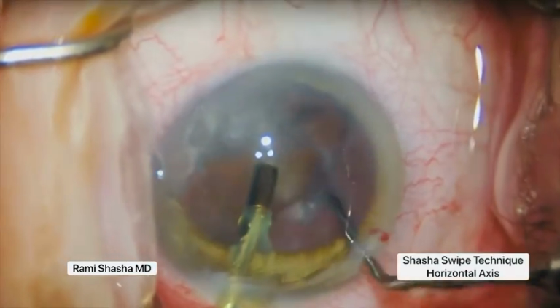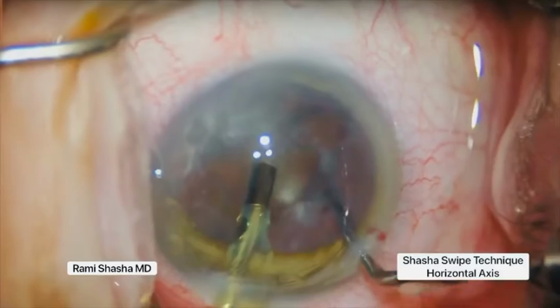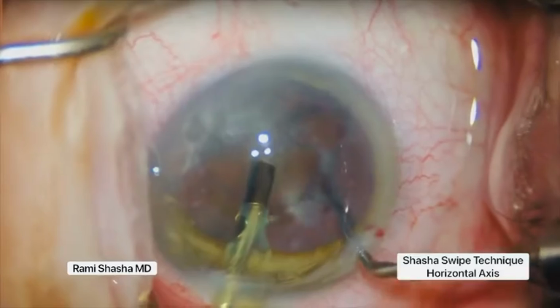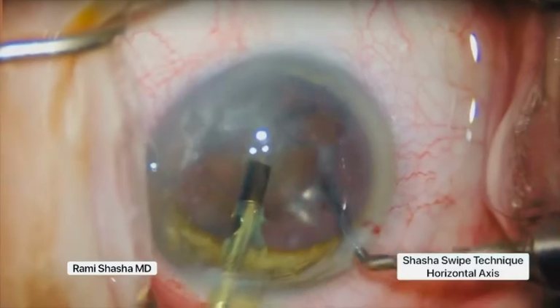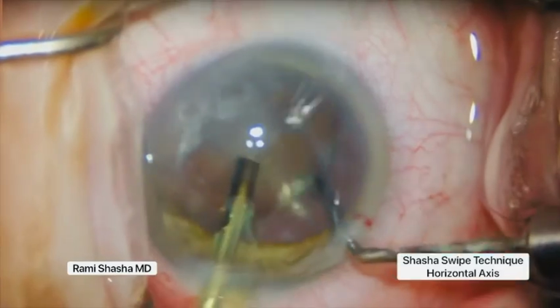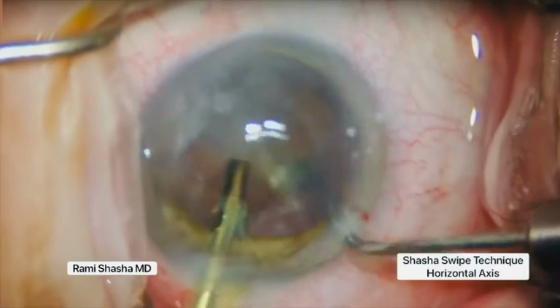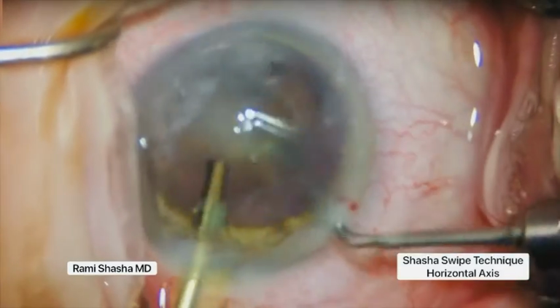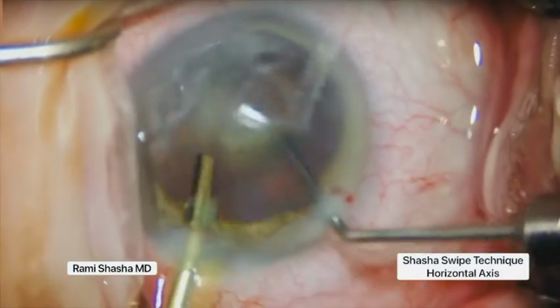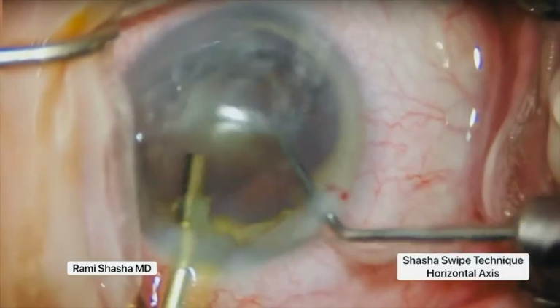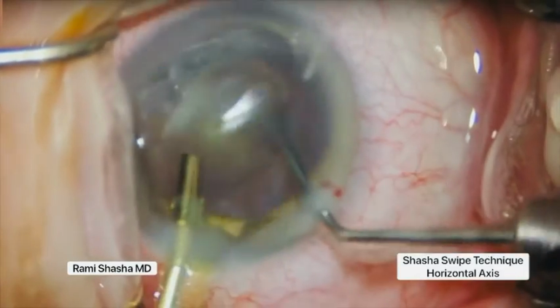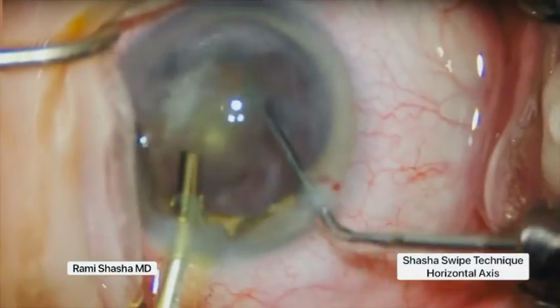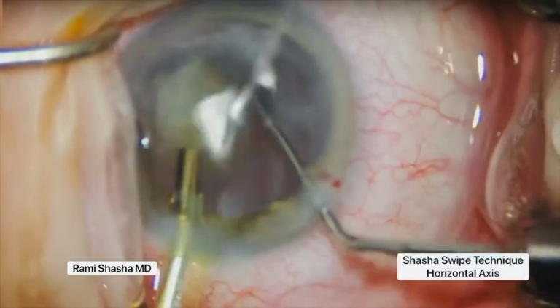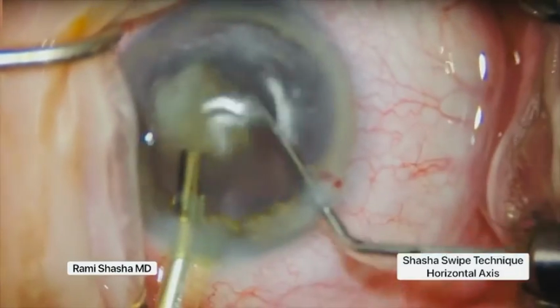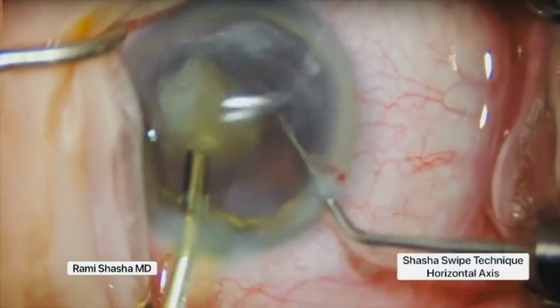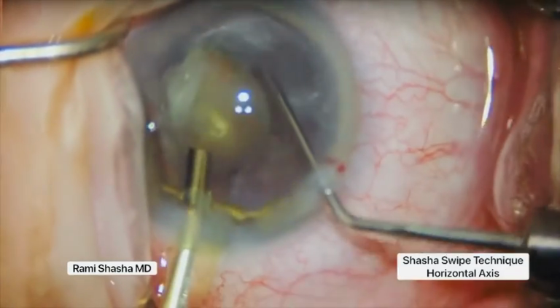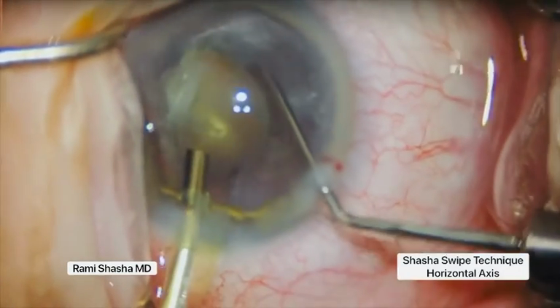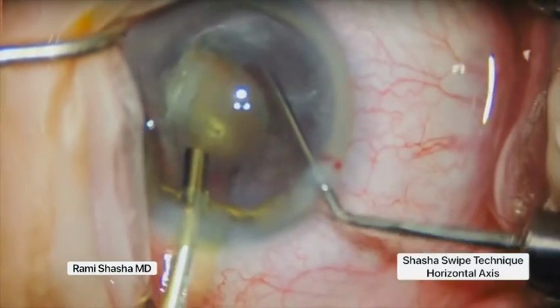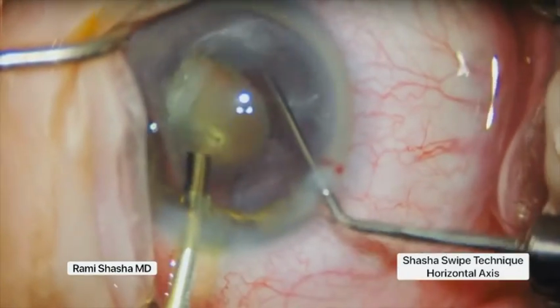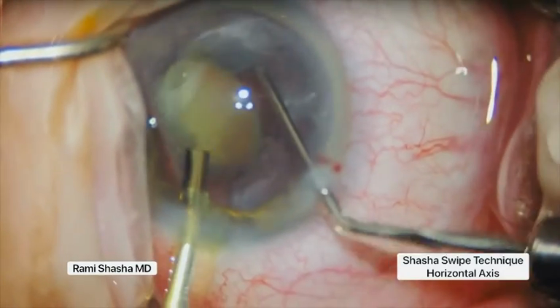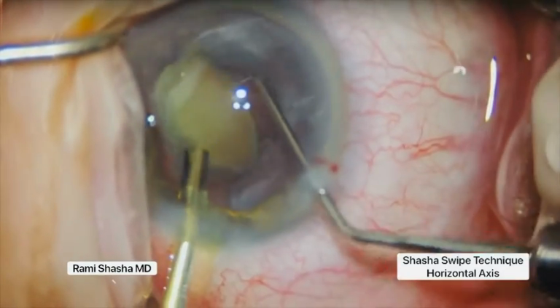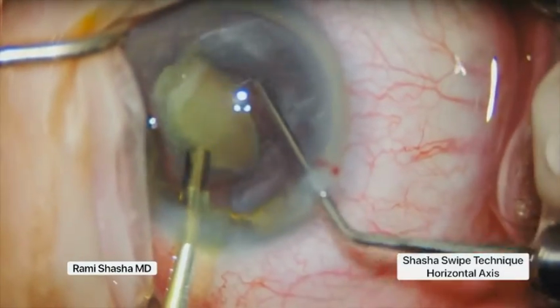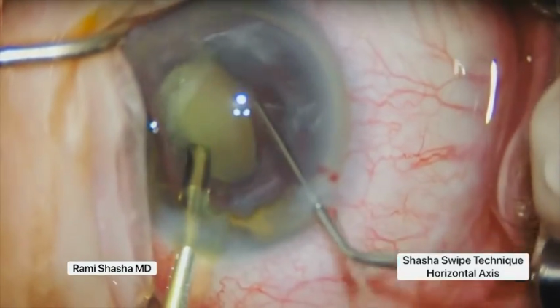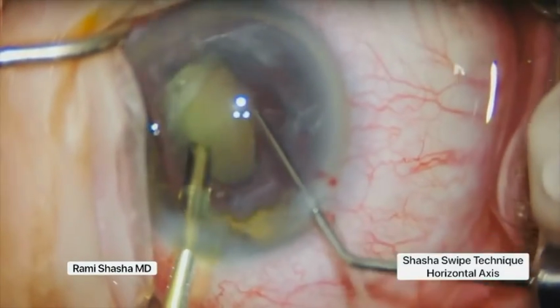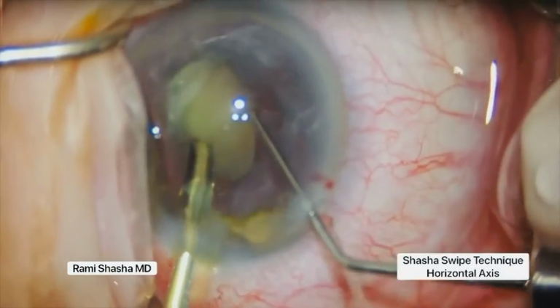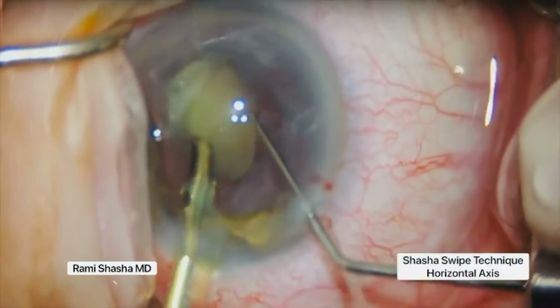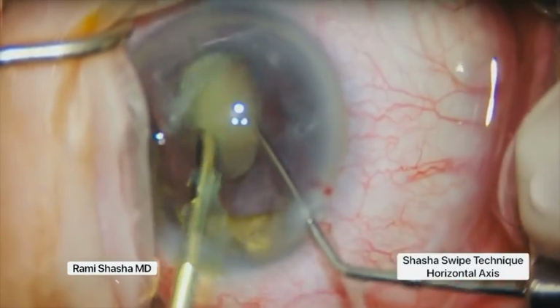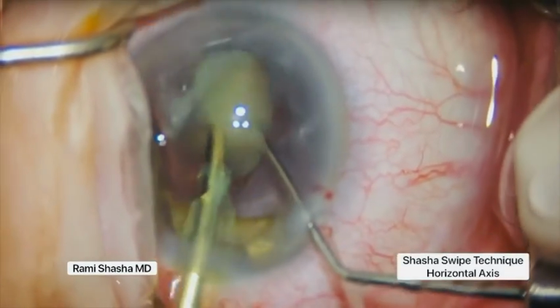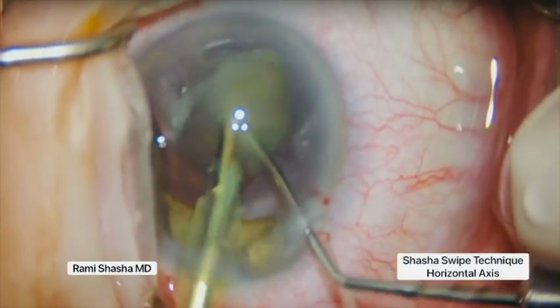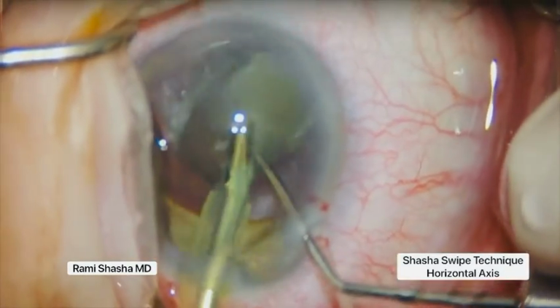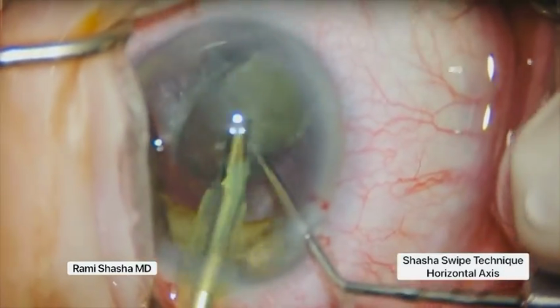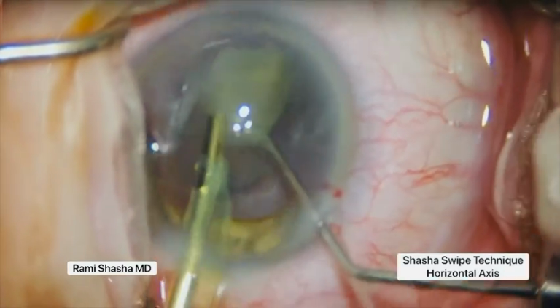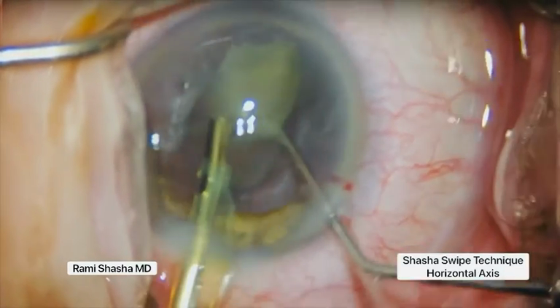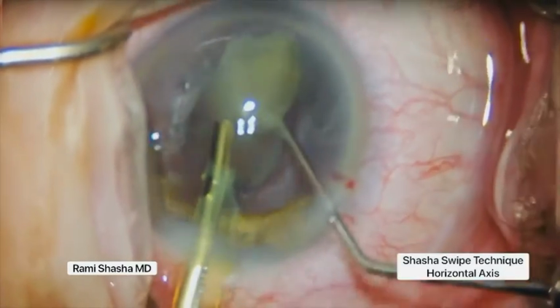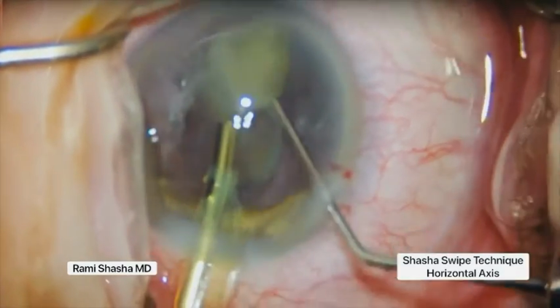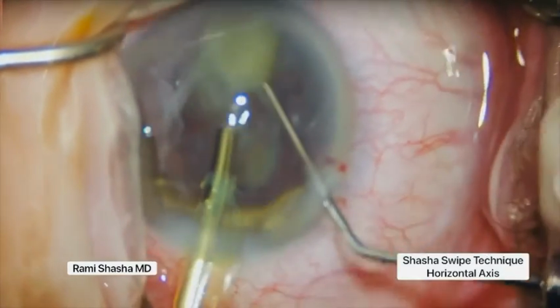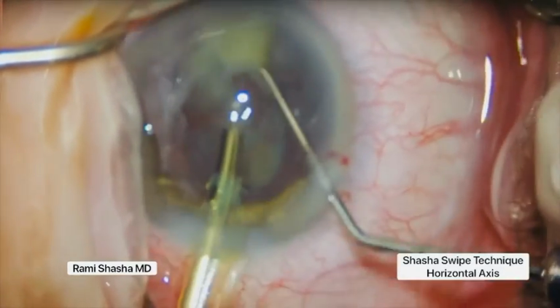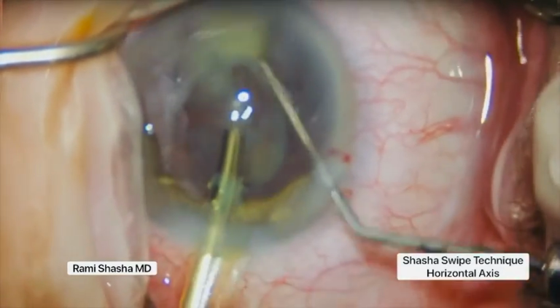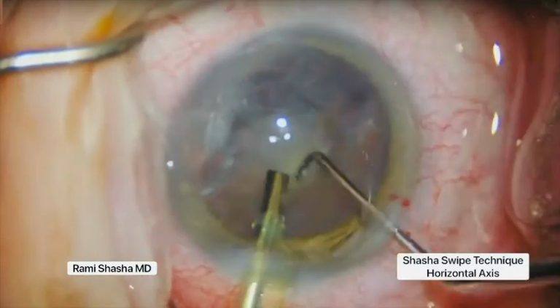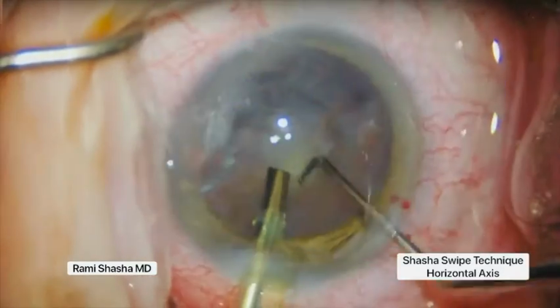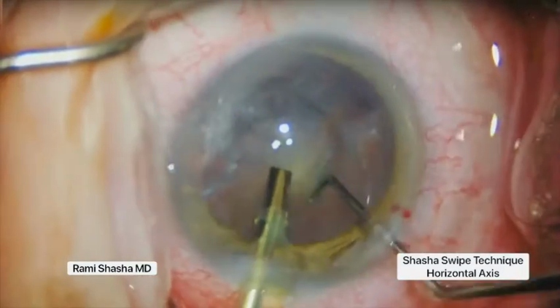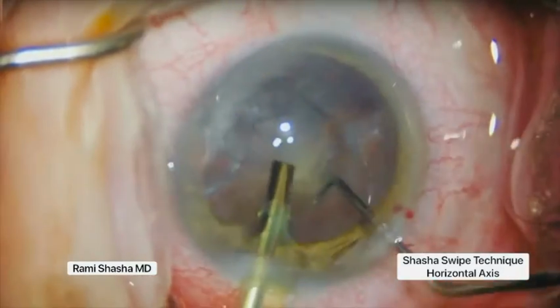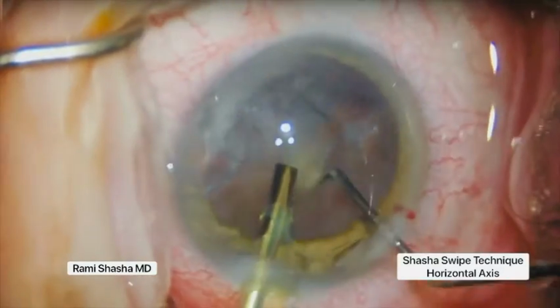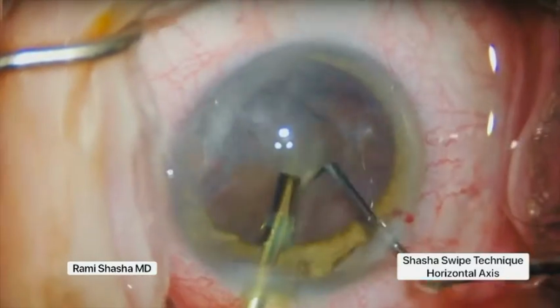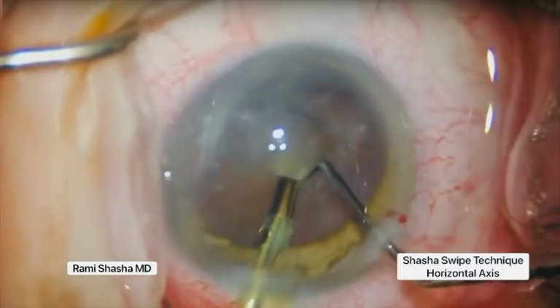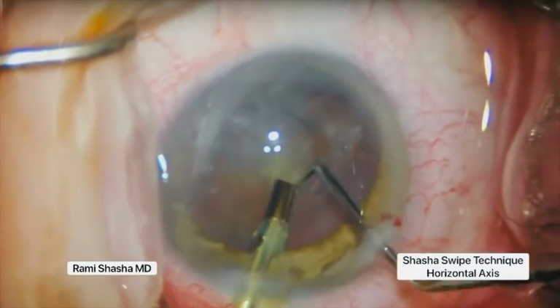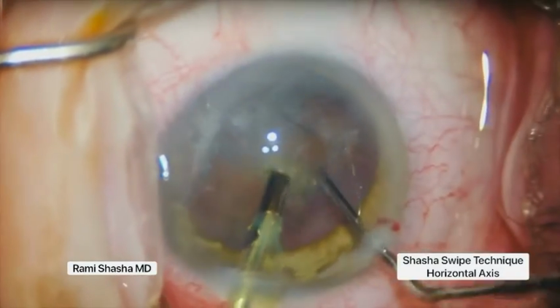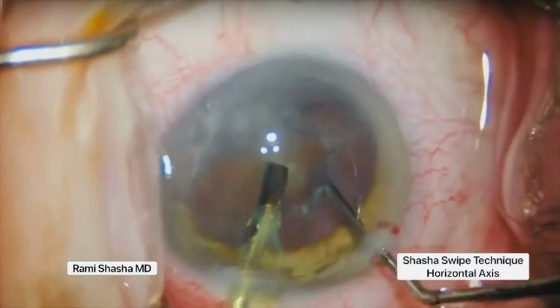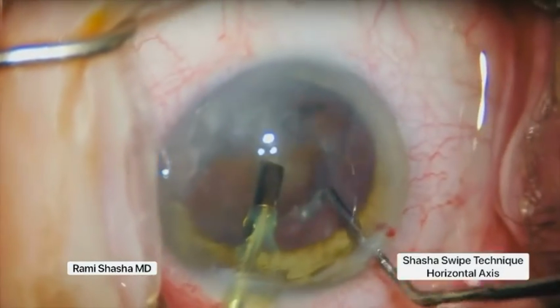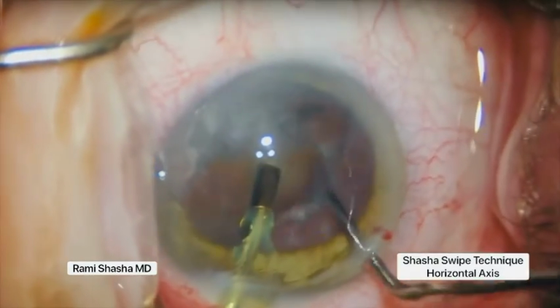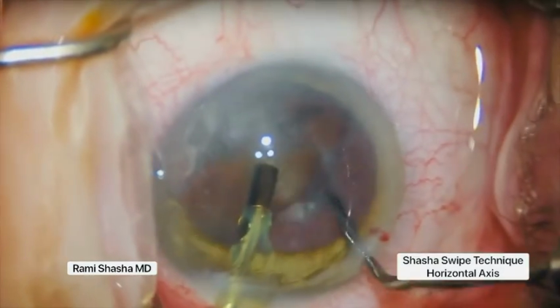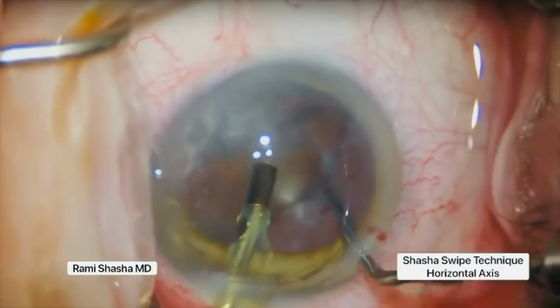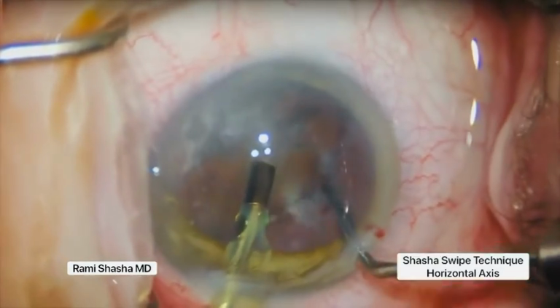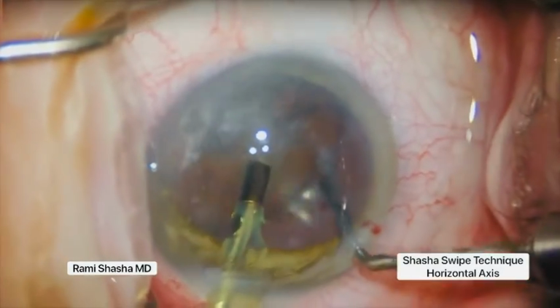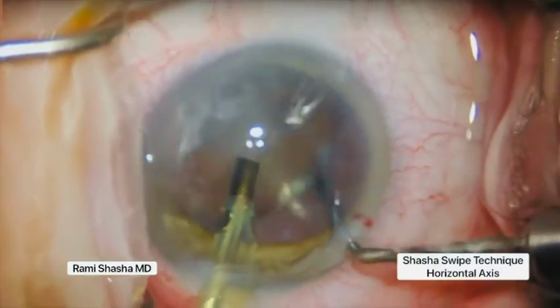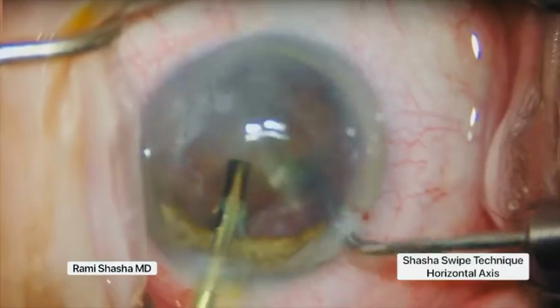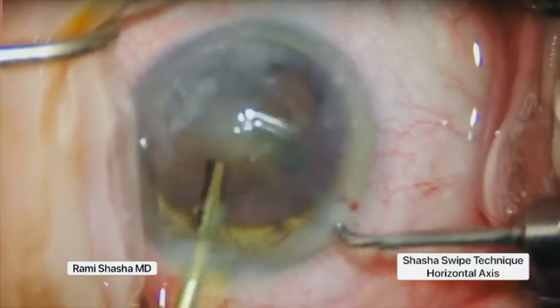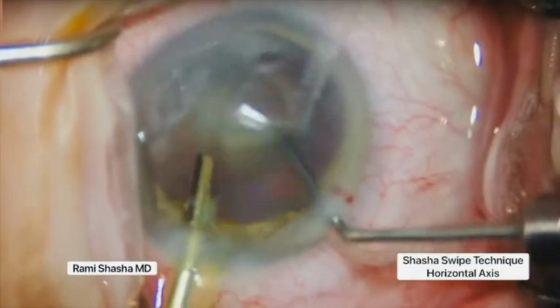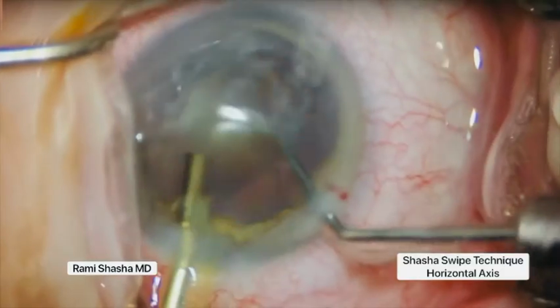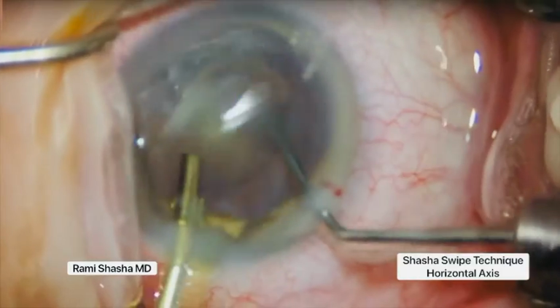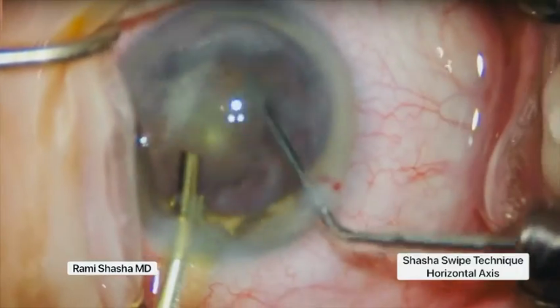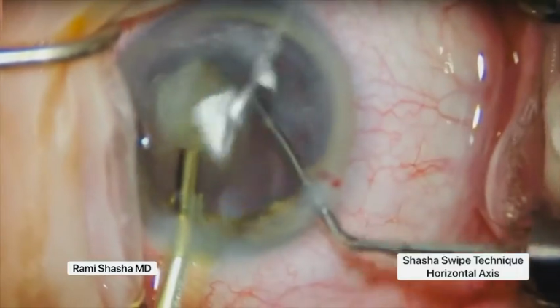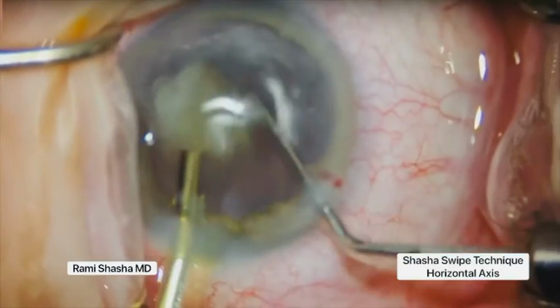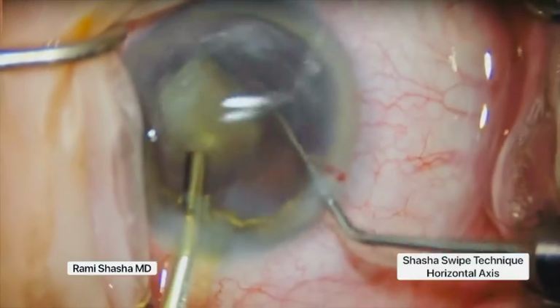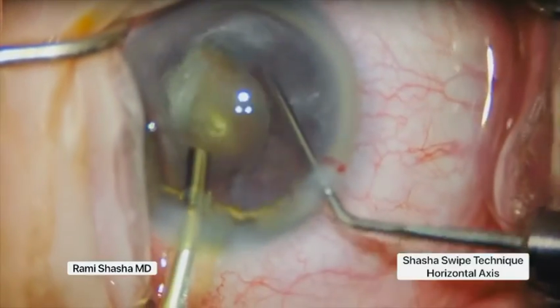This technique works on soft, dense, and extremely dense cataracts, as it utilizes mechanical forces.